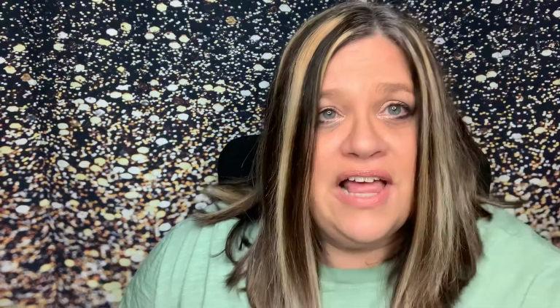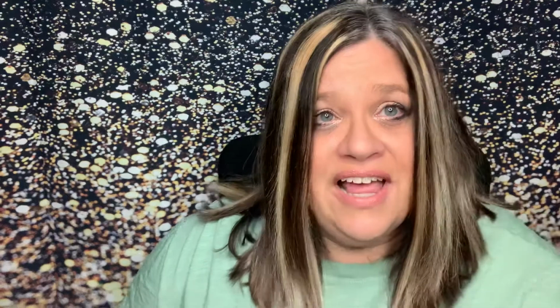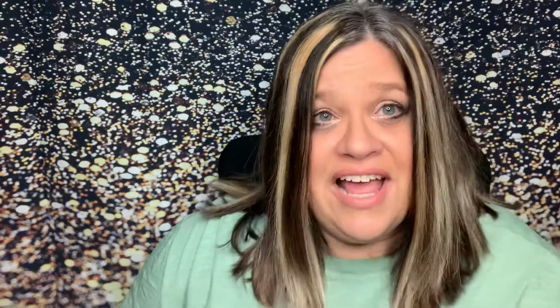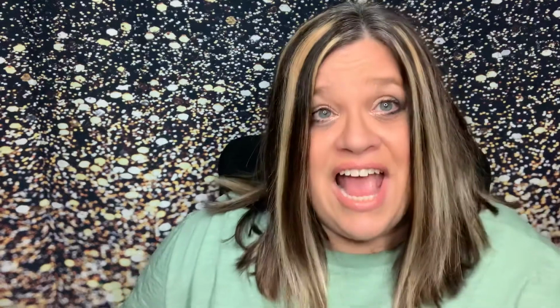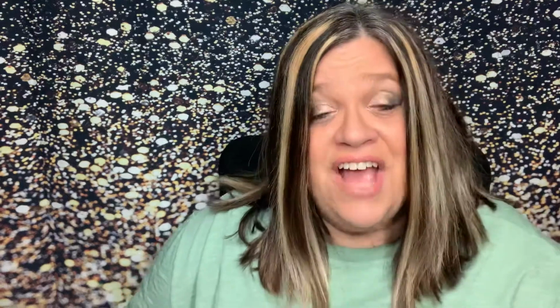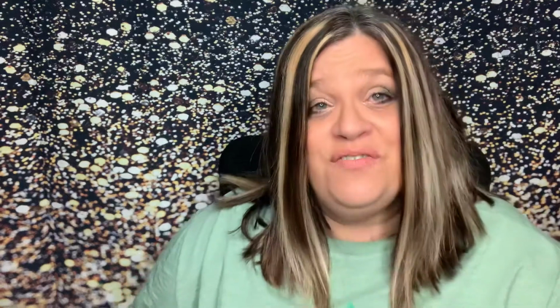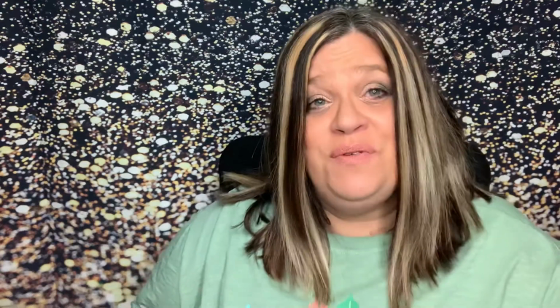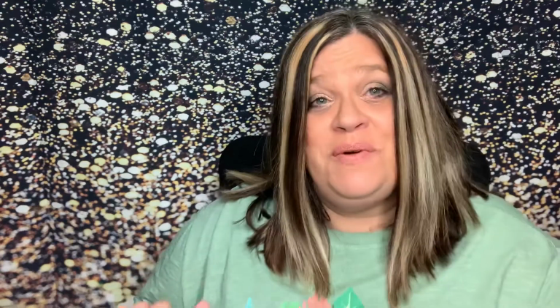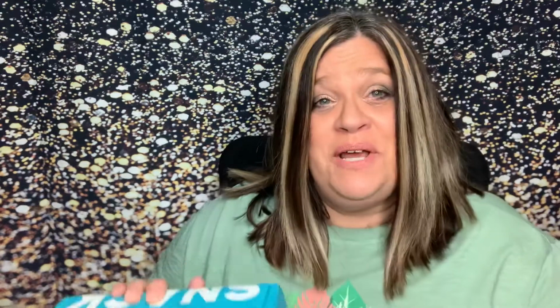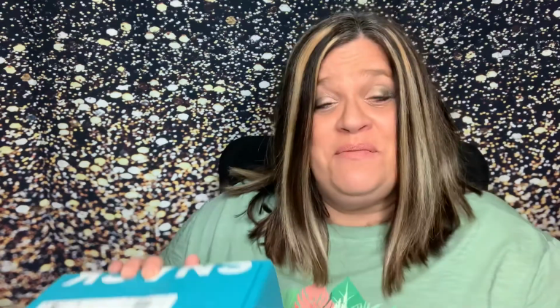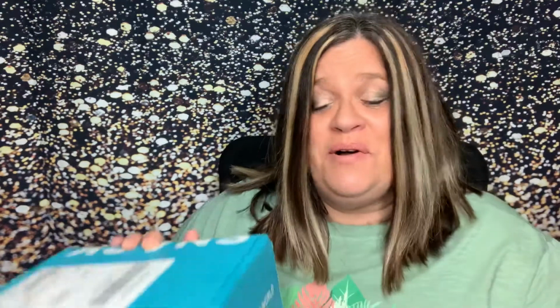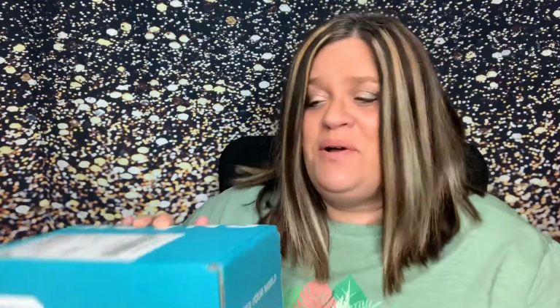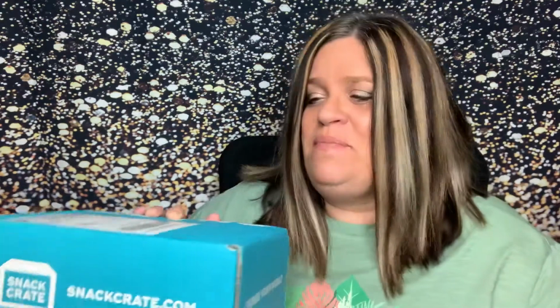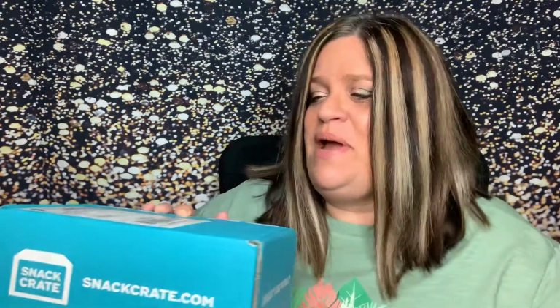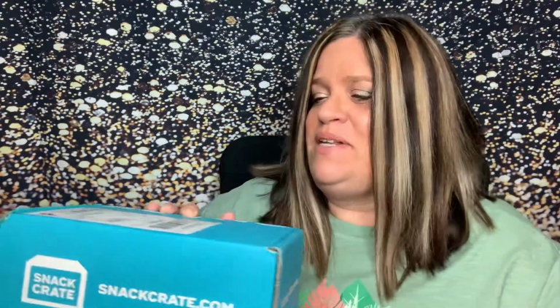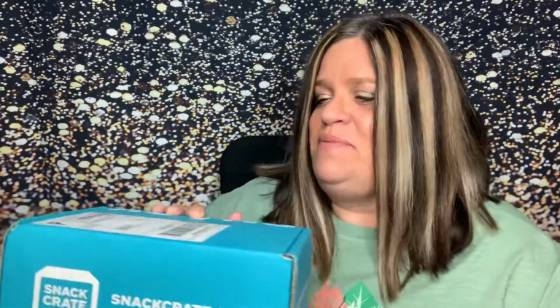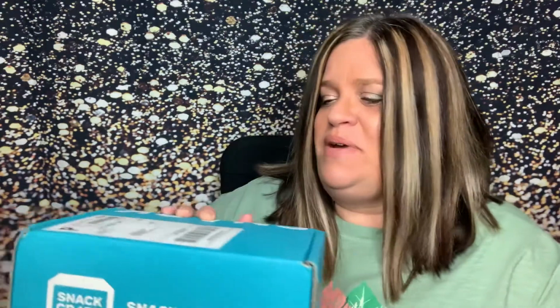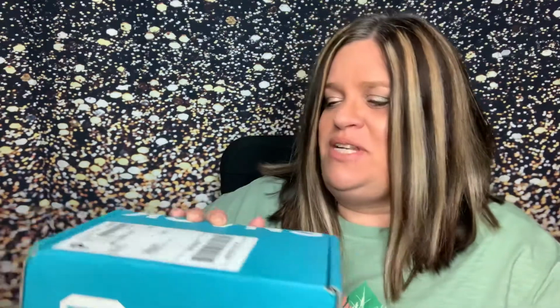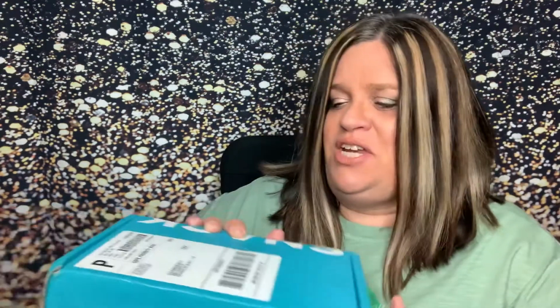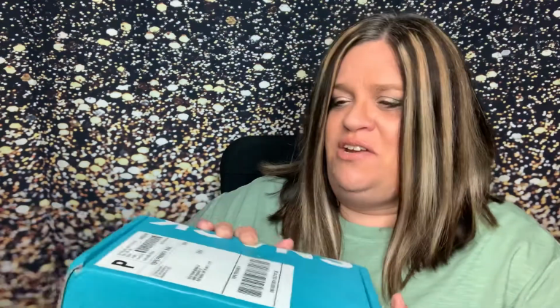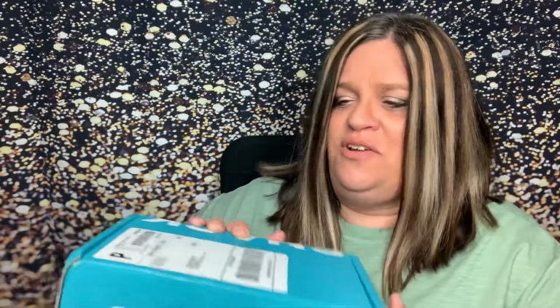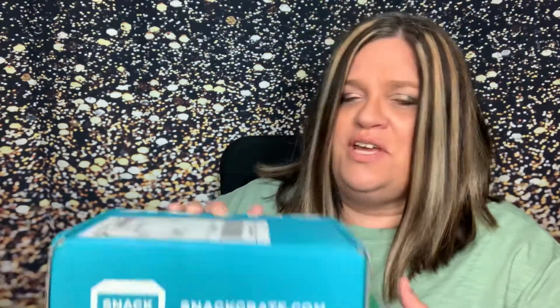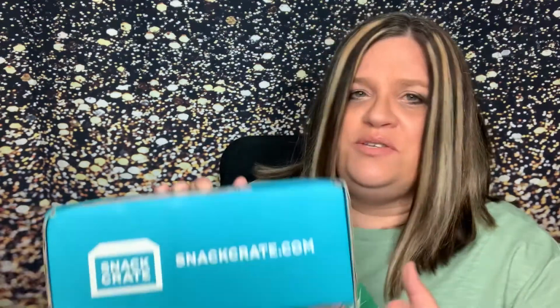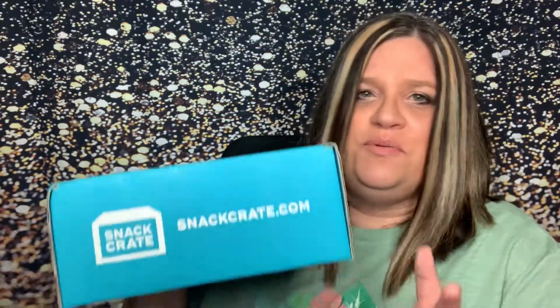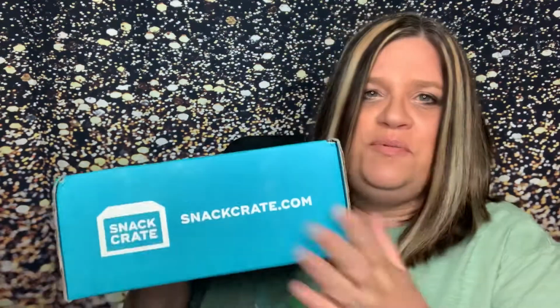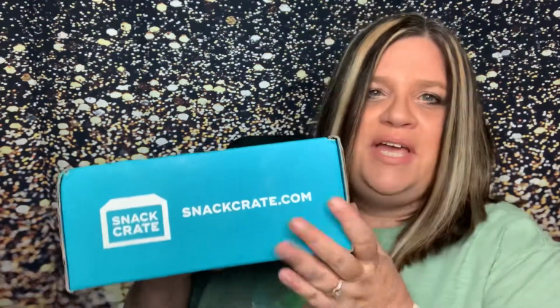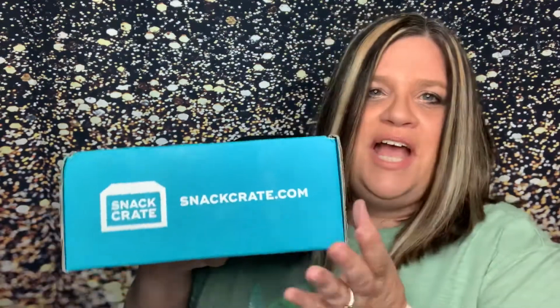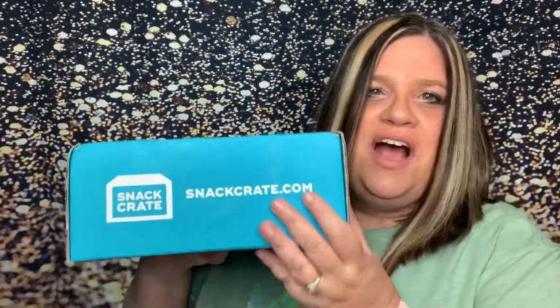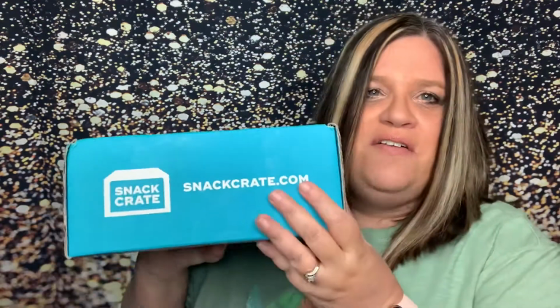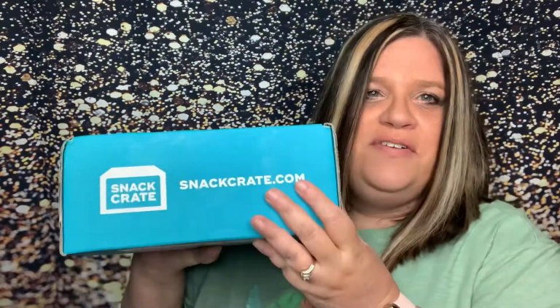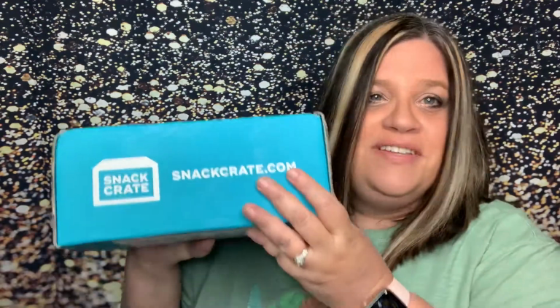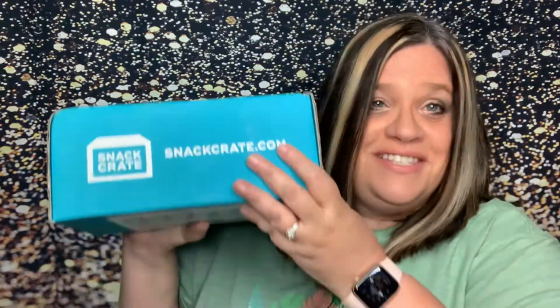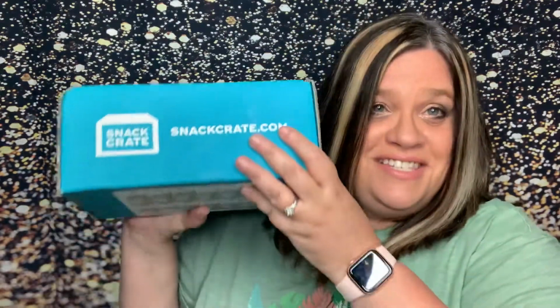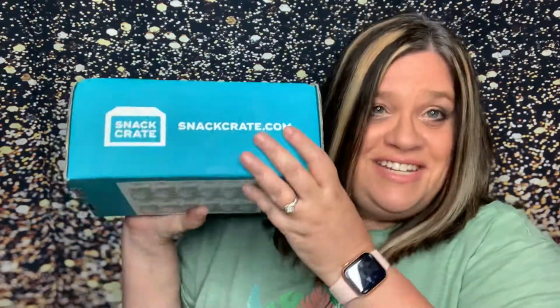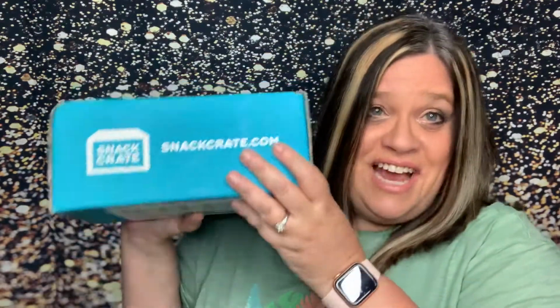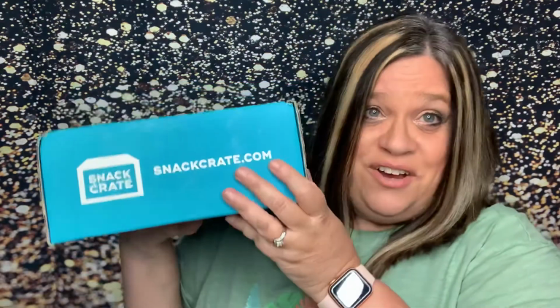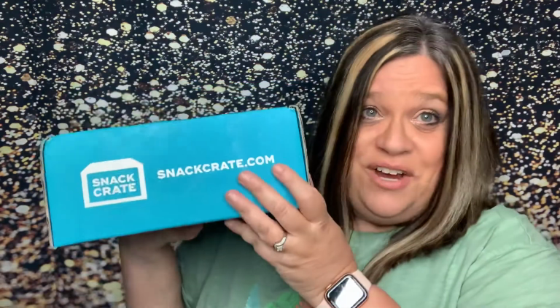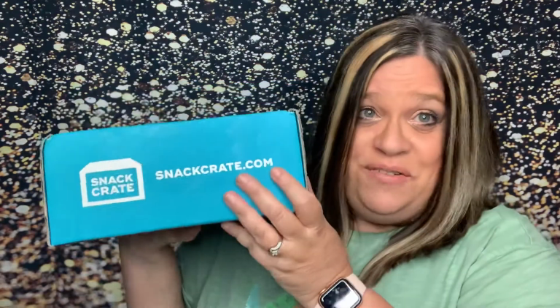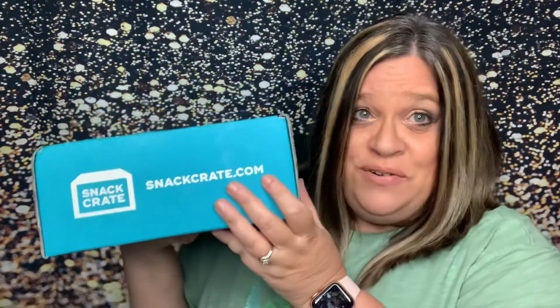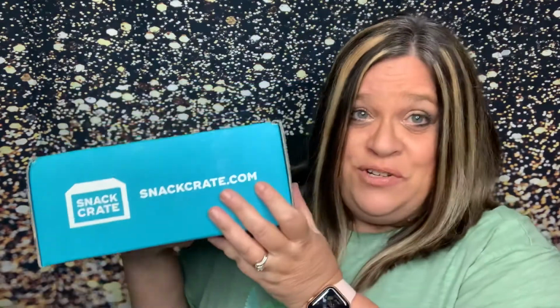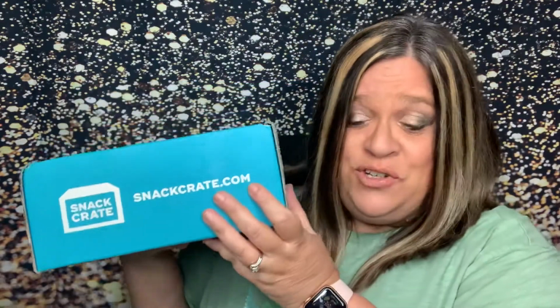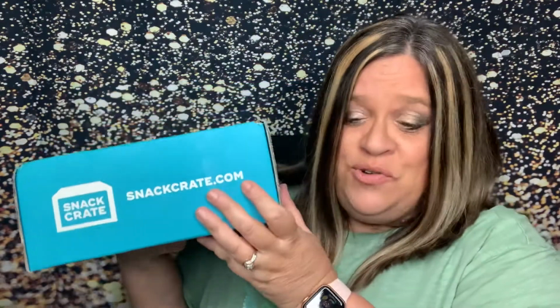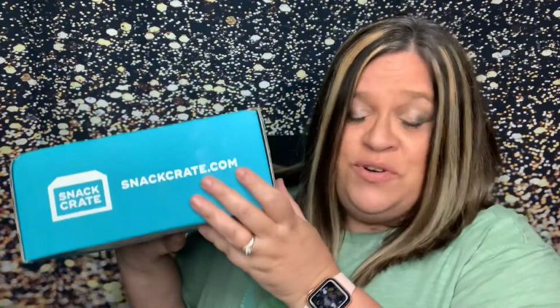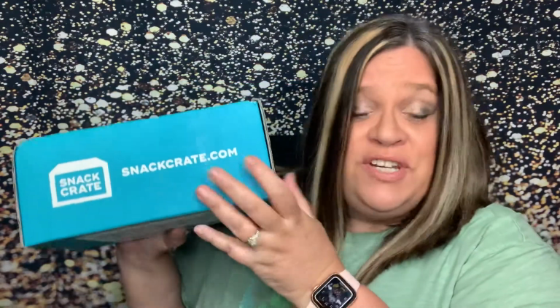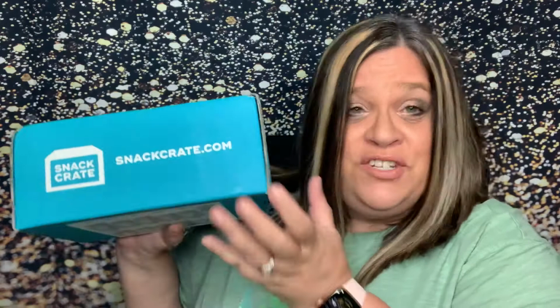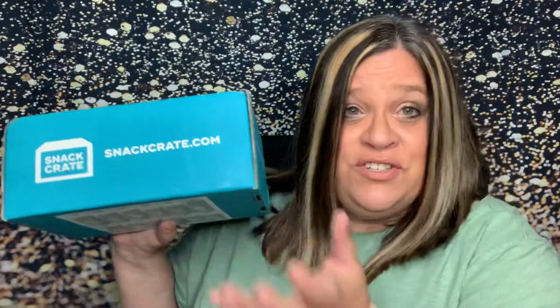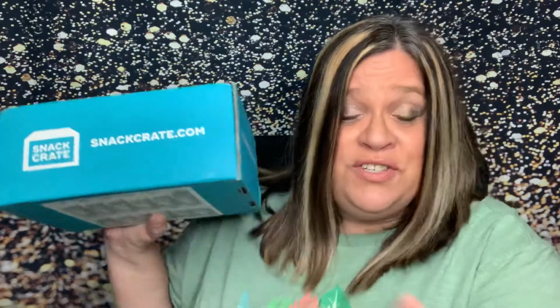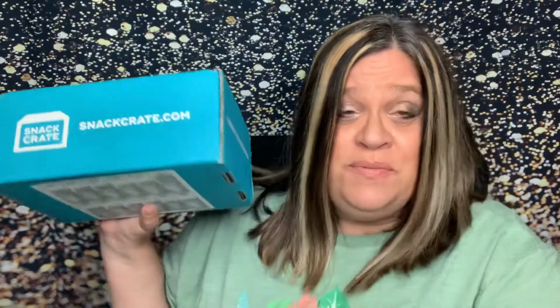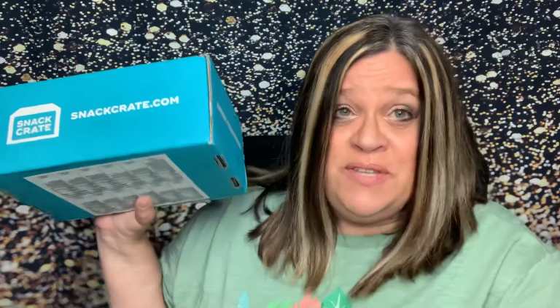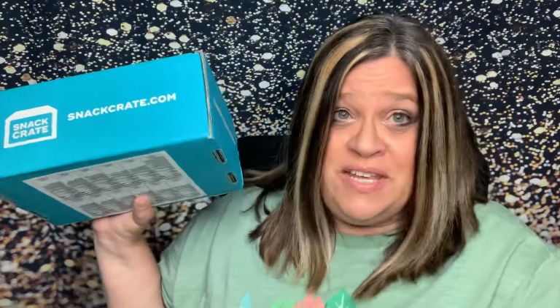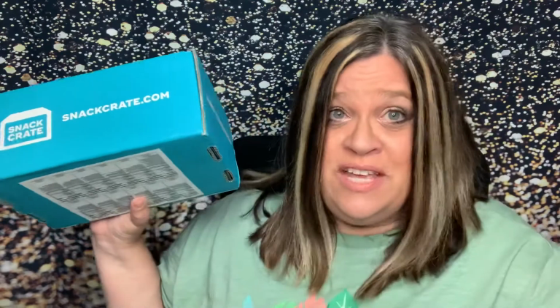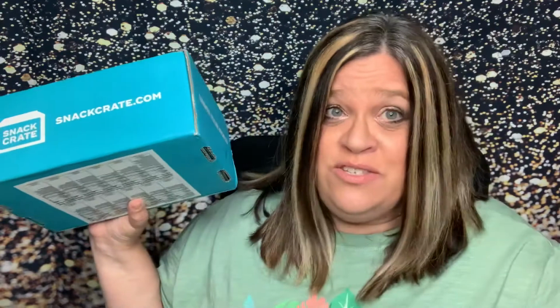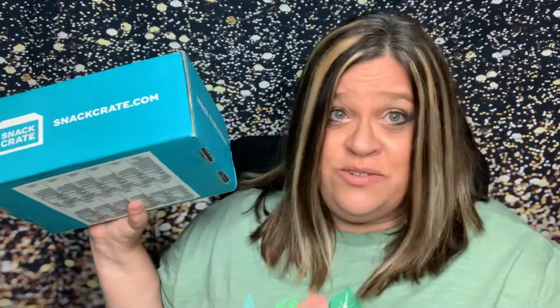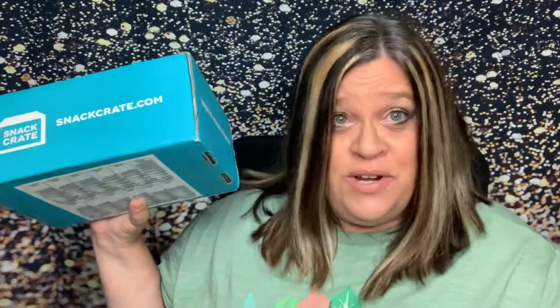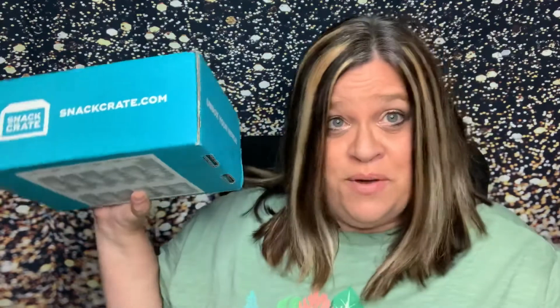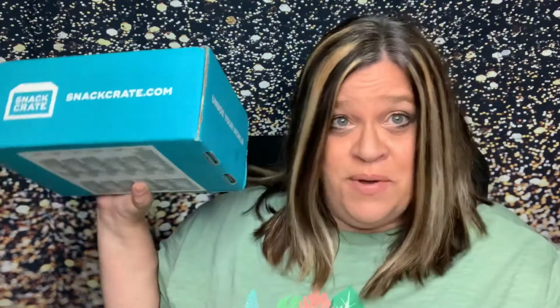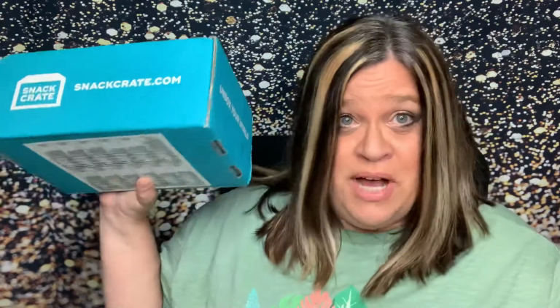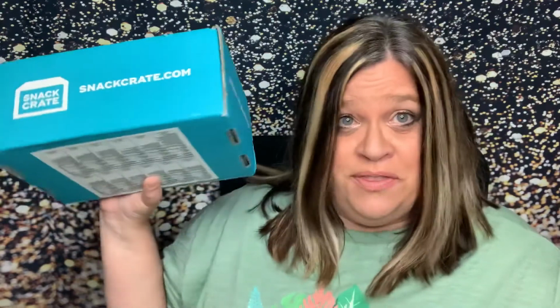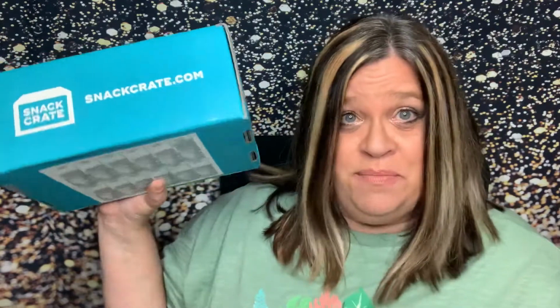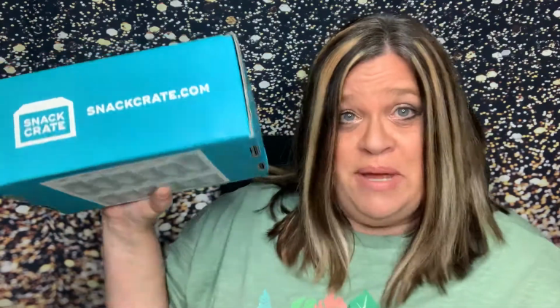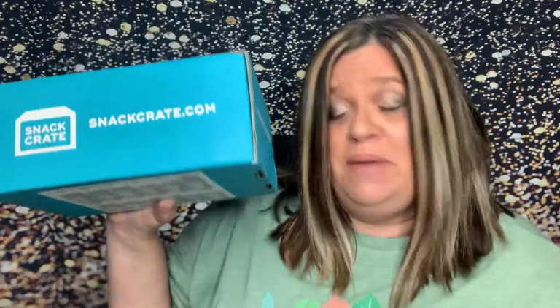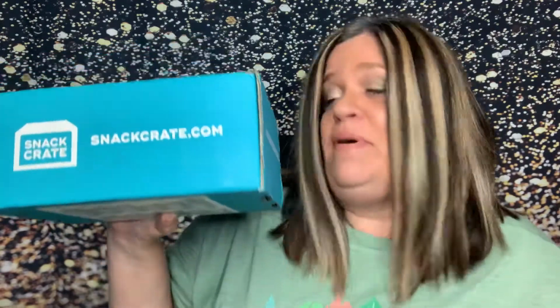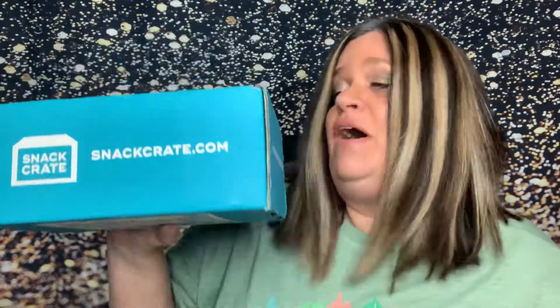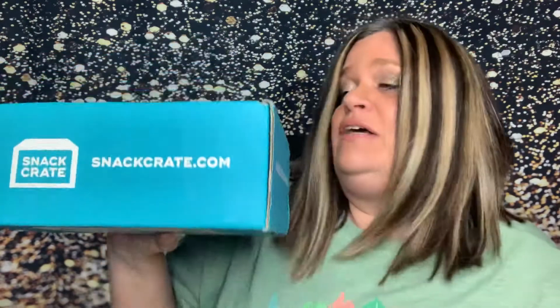Hey everybody, welcome back to my channel. Guess what we have? Snack Crate for June. It just seems like yesterday we got the May box.